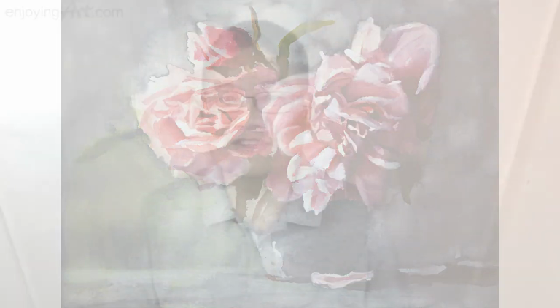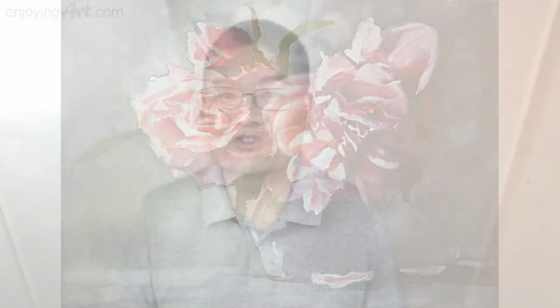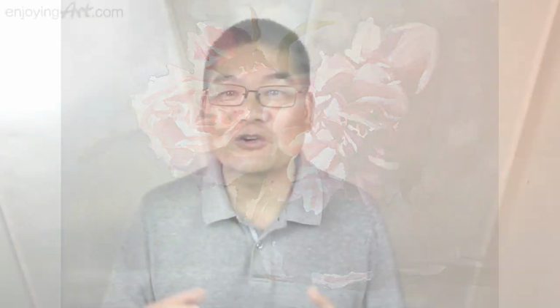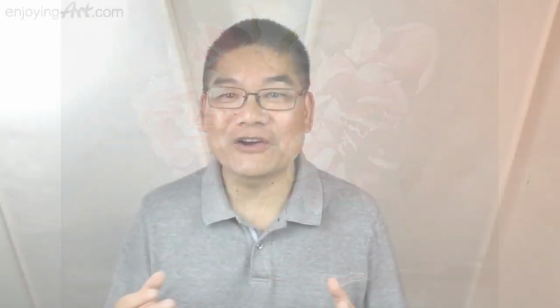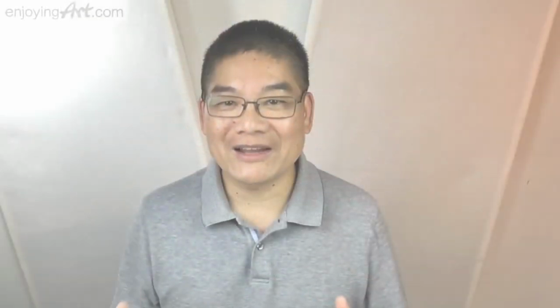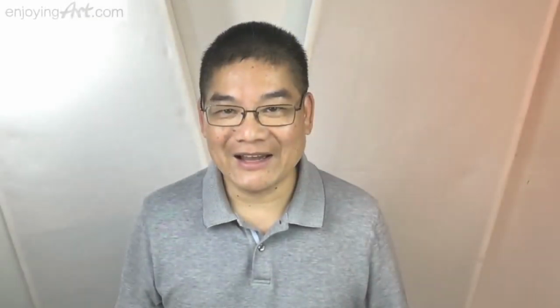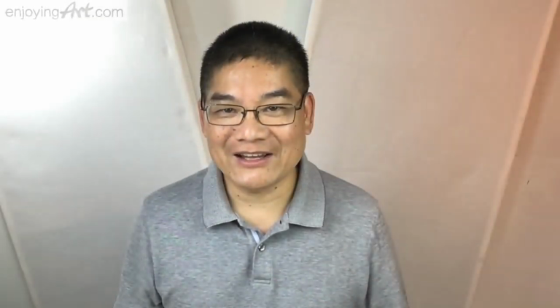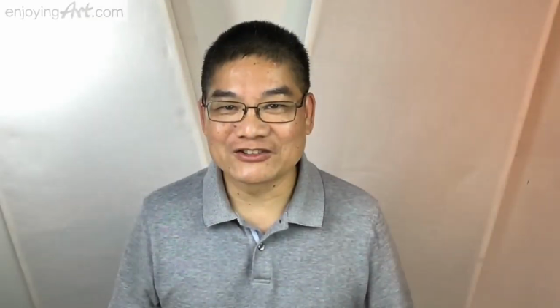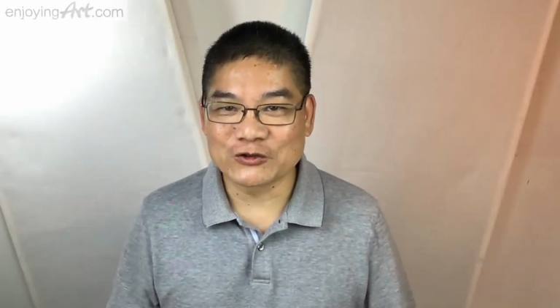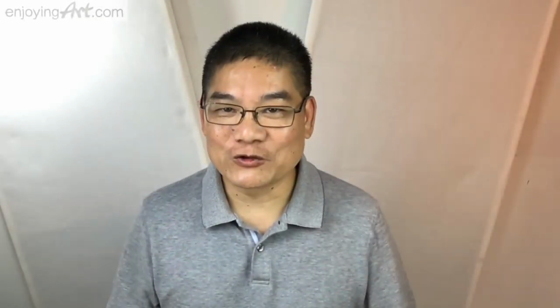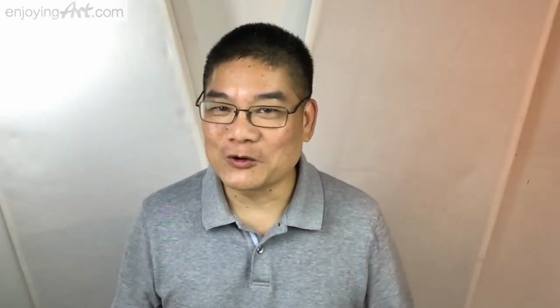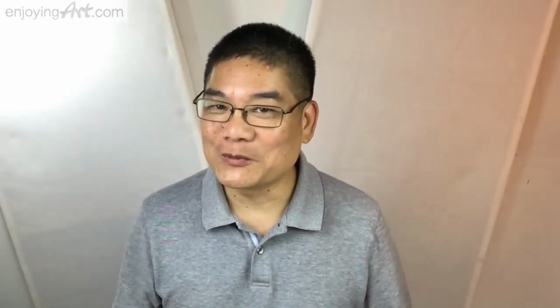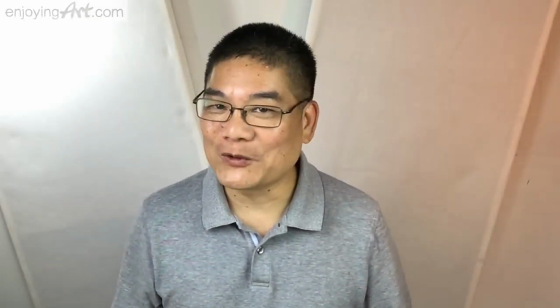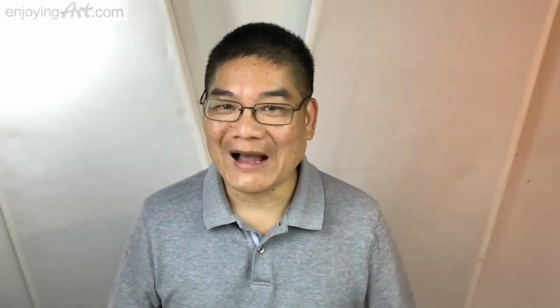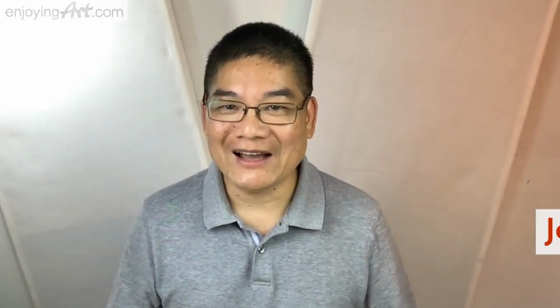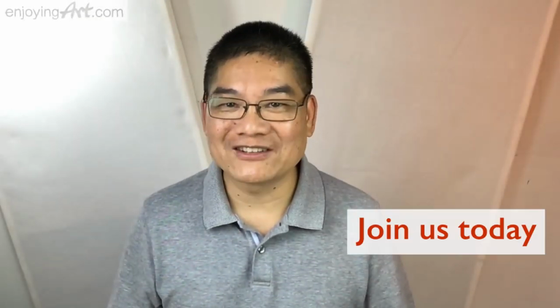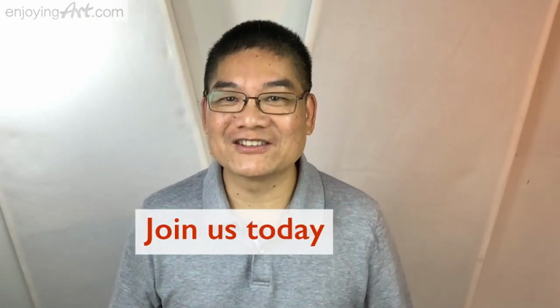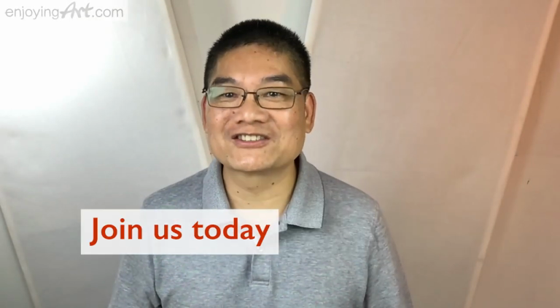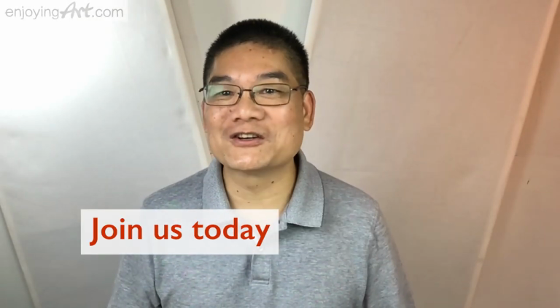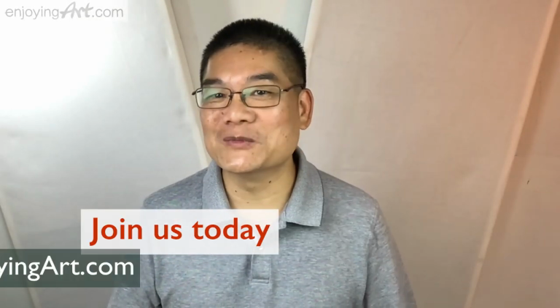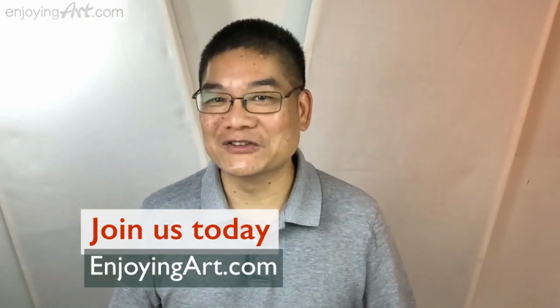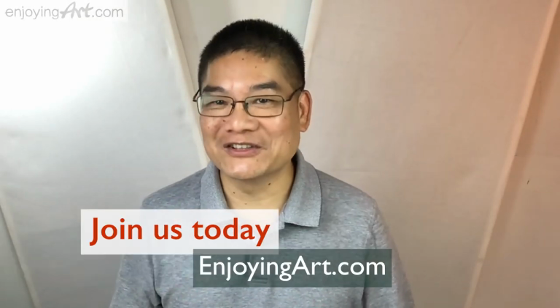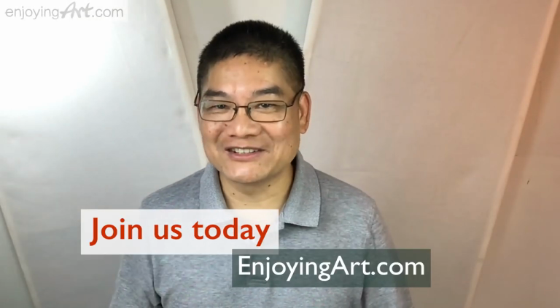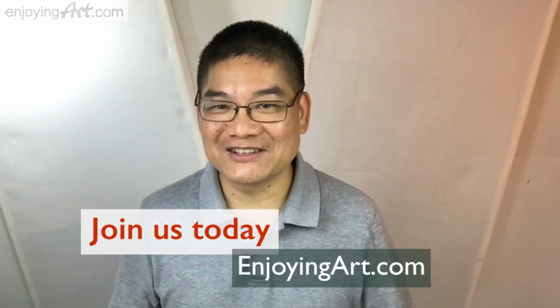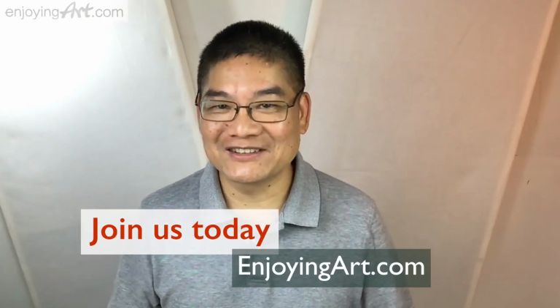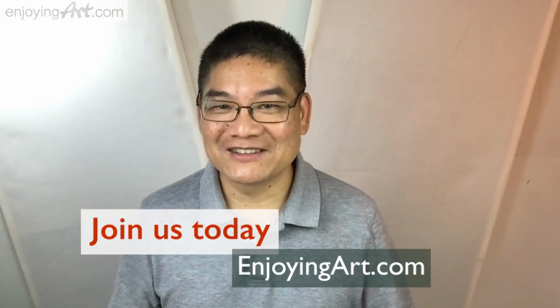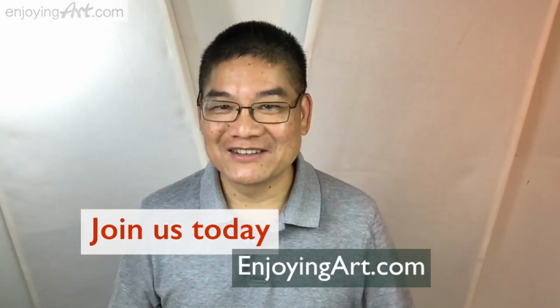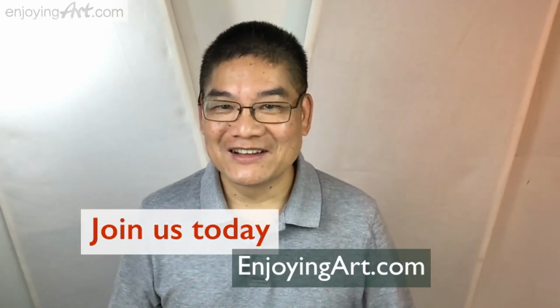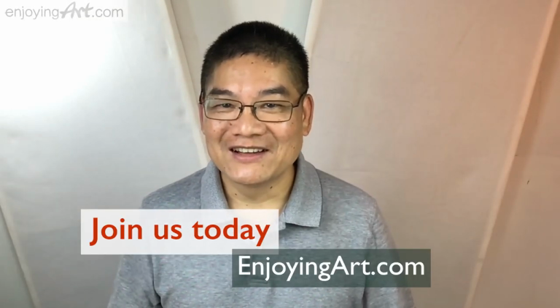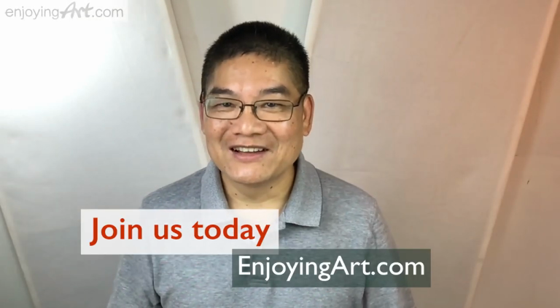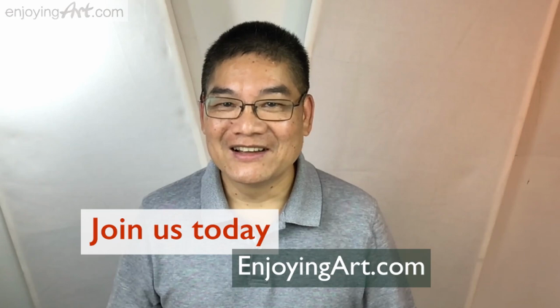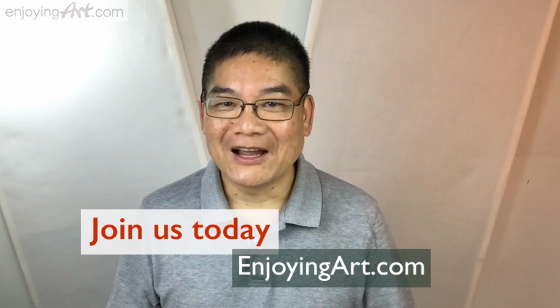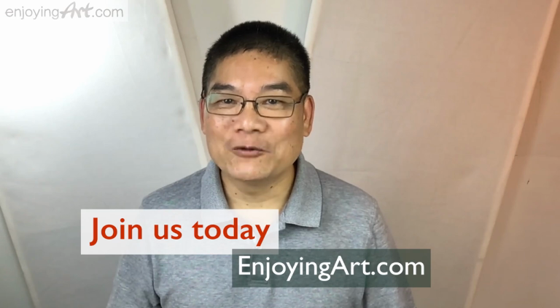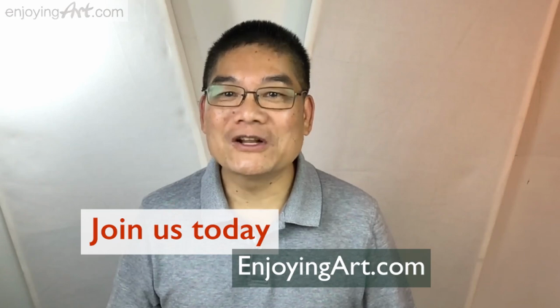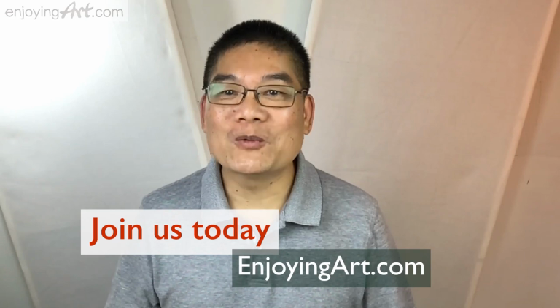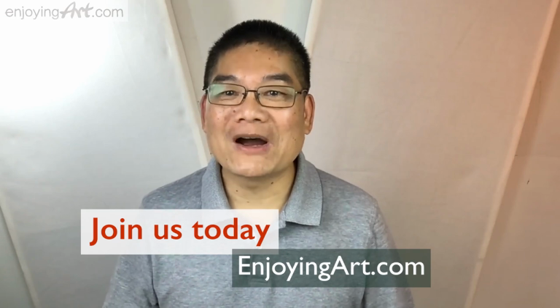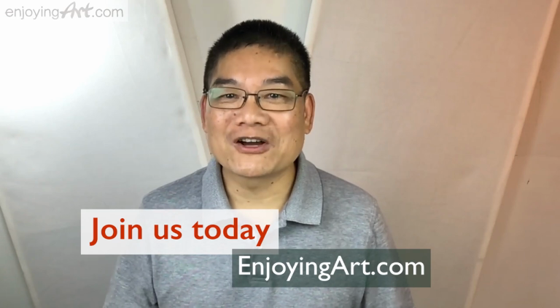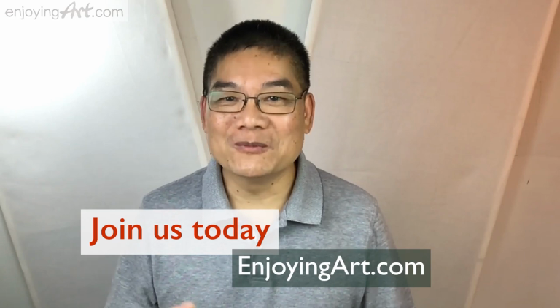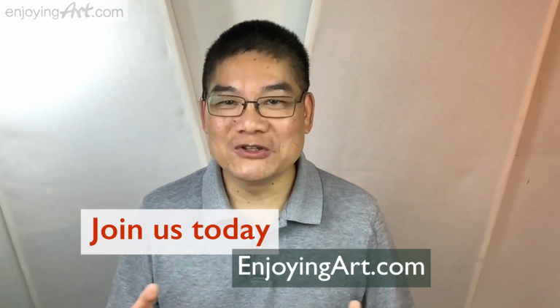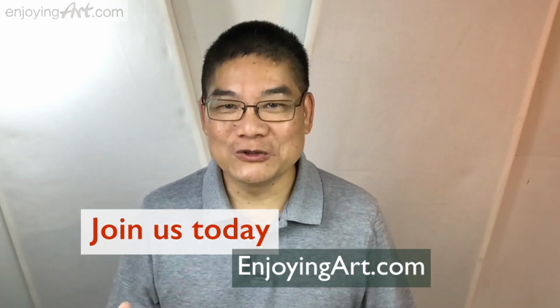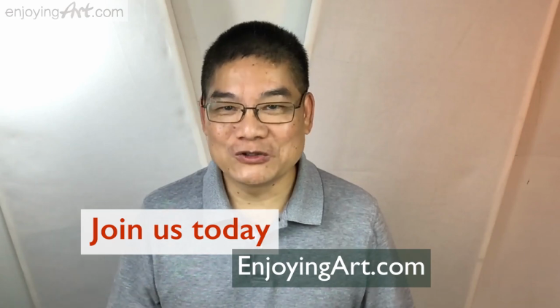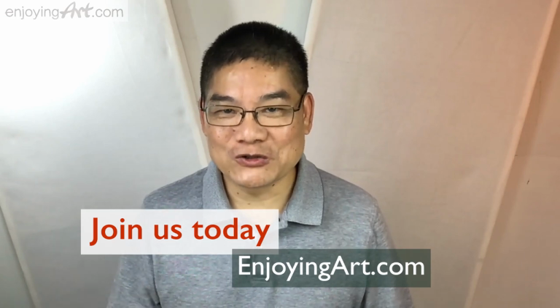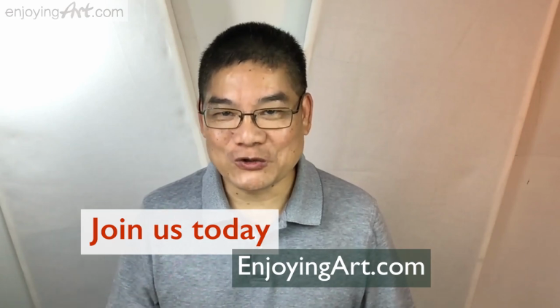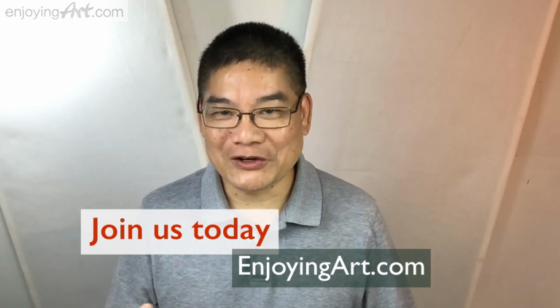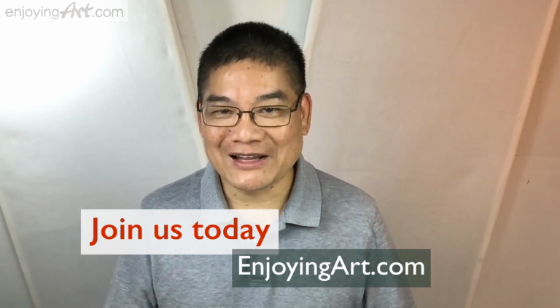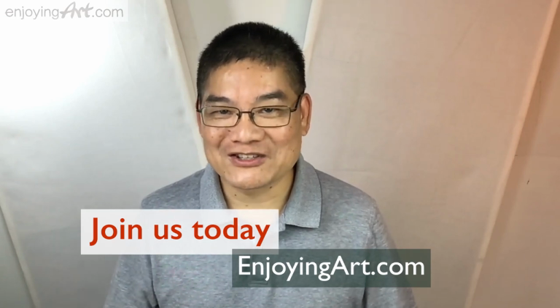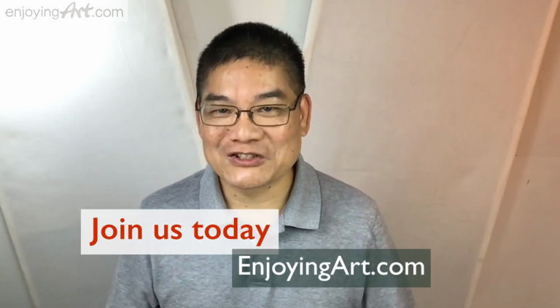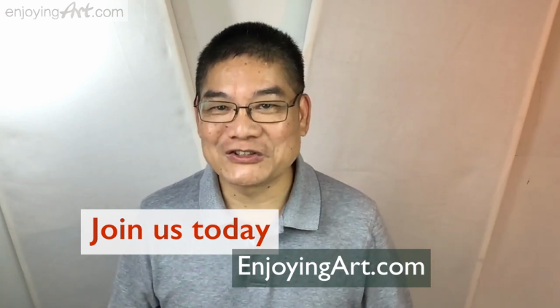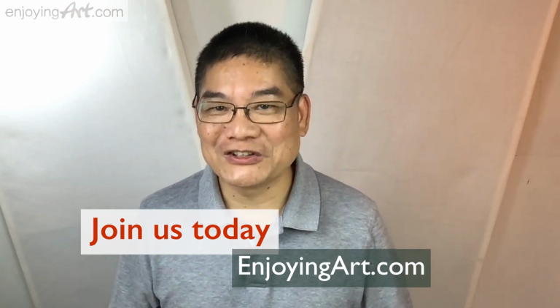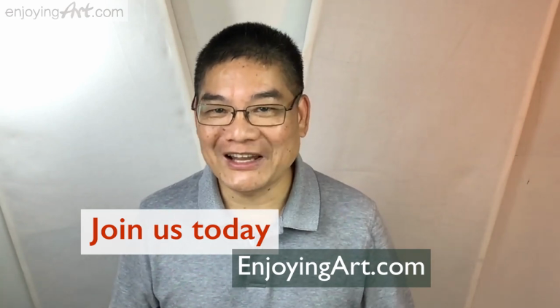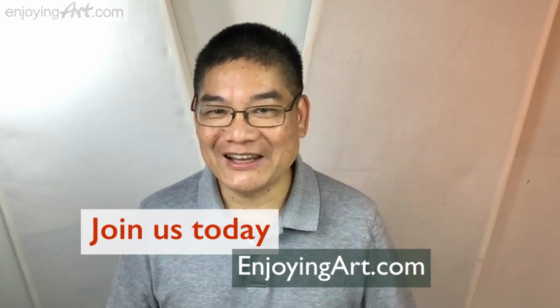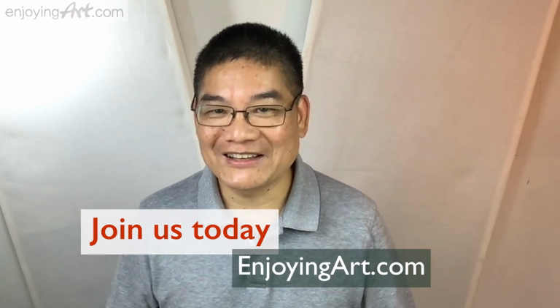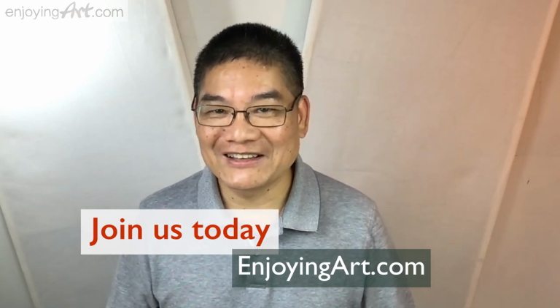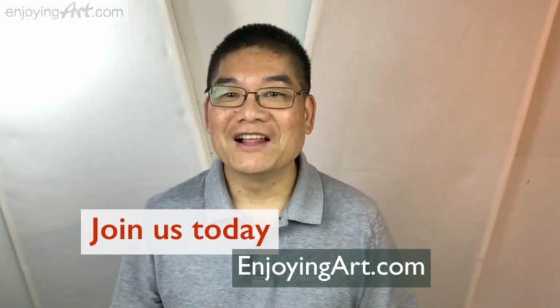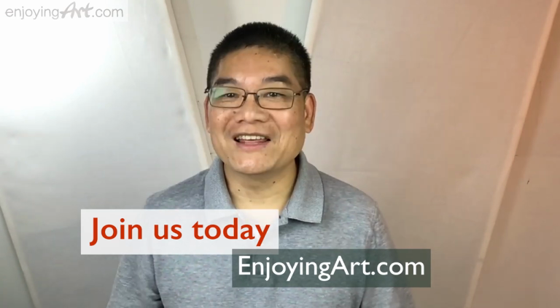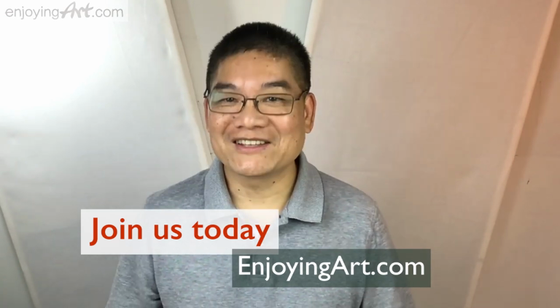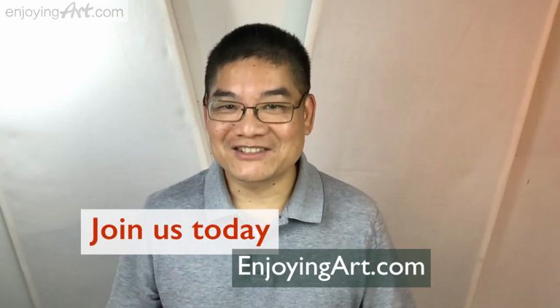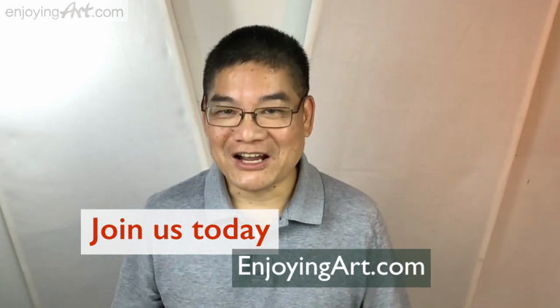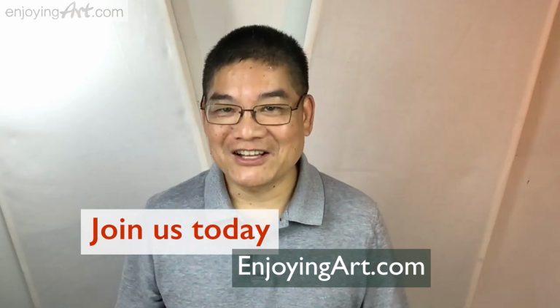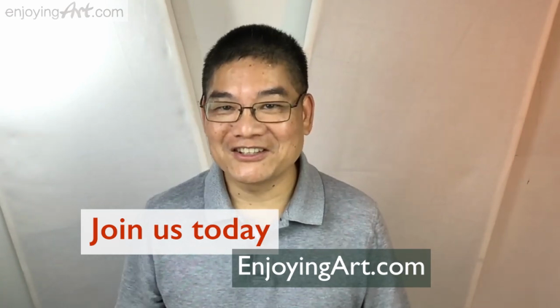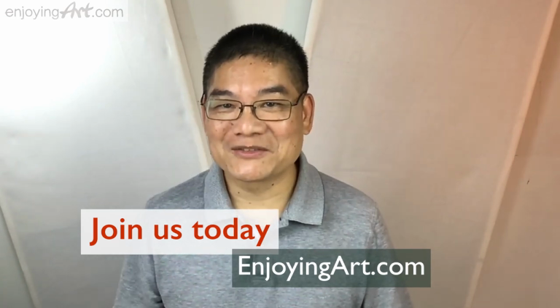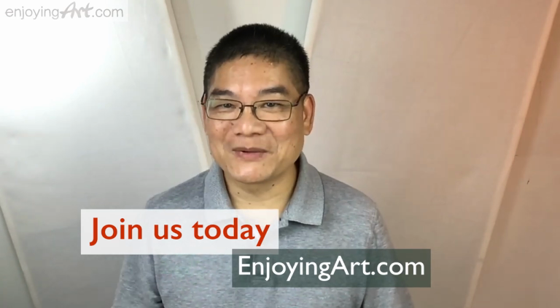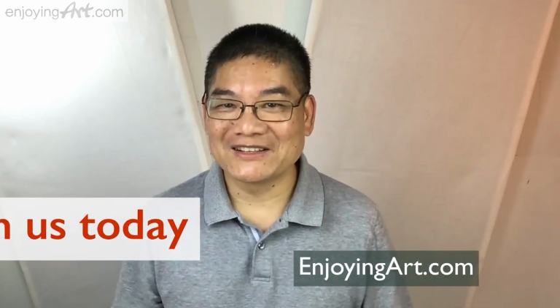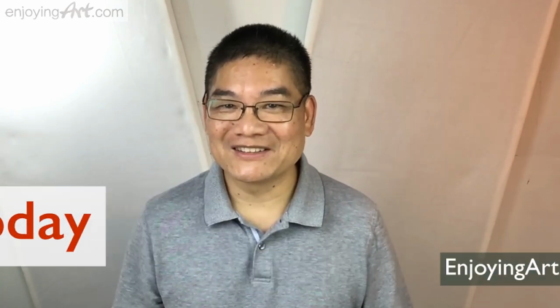Enjoying our global artist community. I want to welcome you to join us today. Let's start this painting.